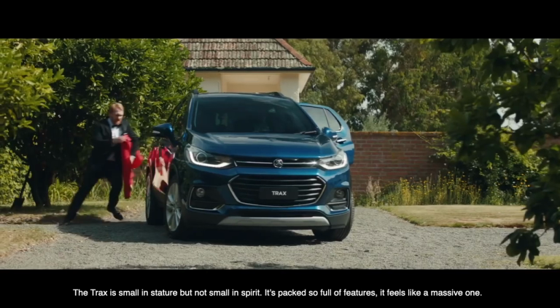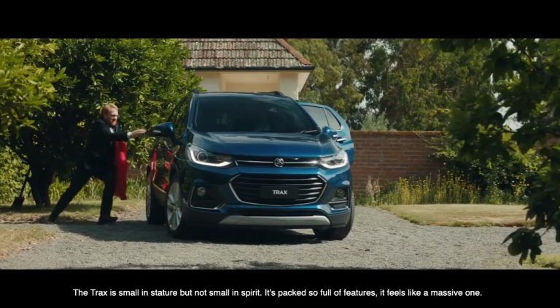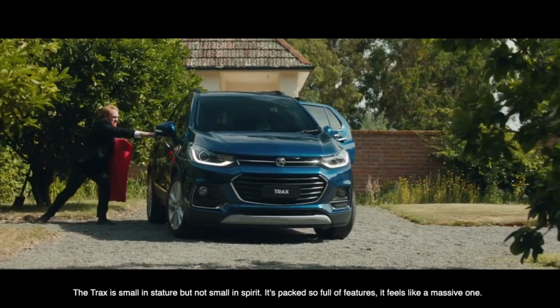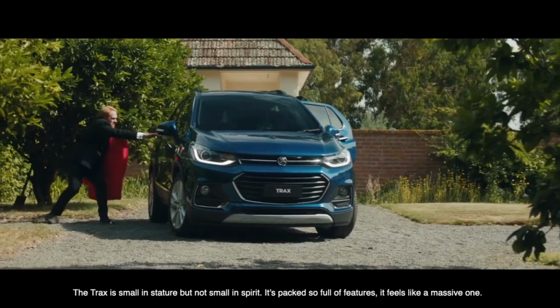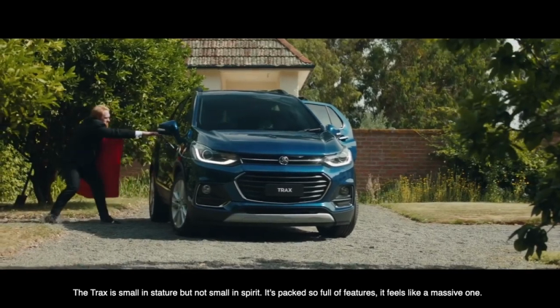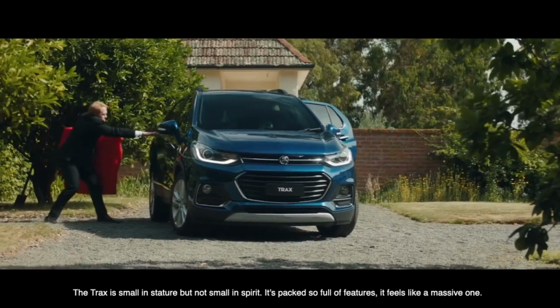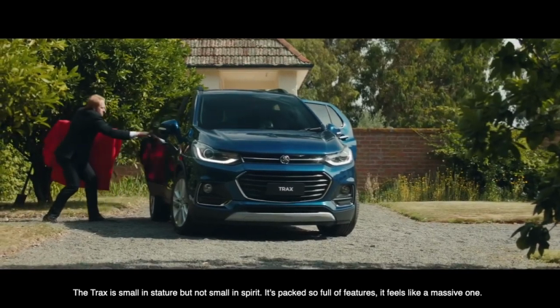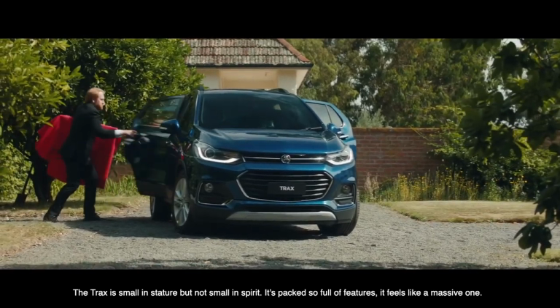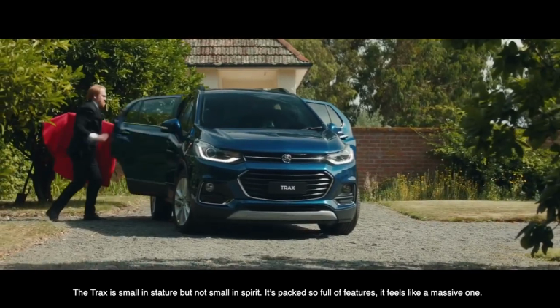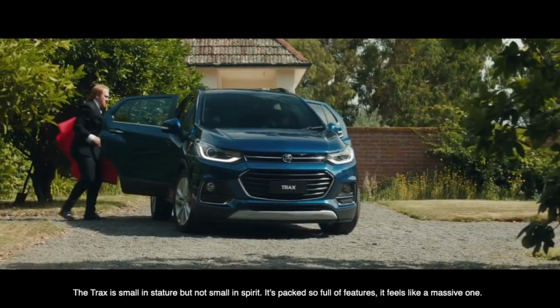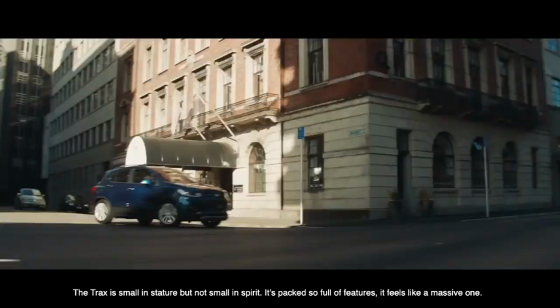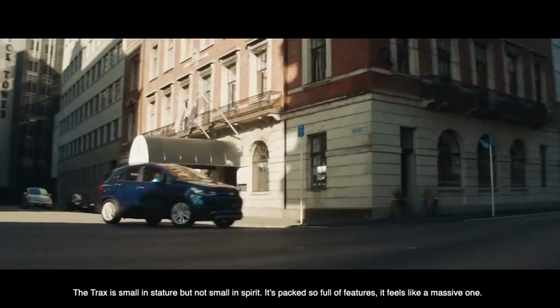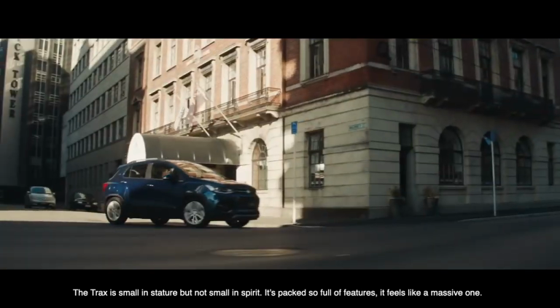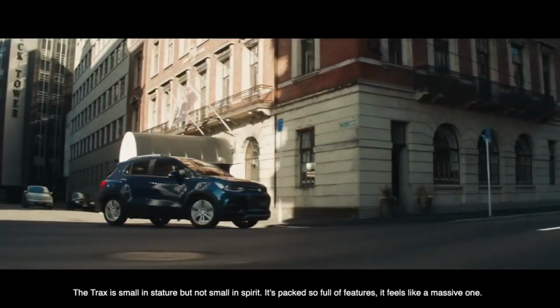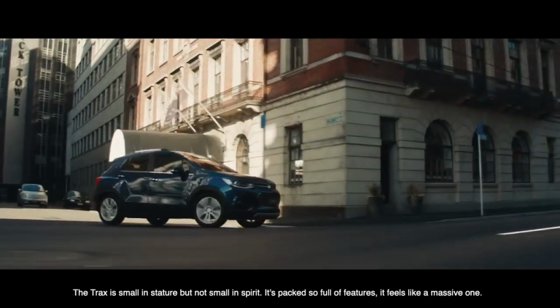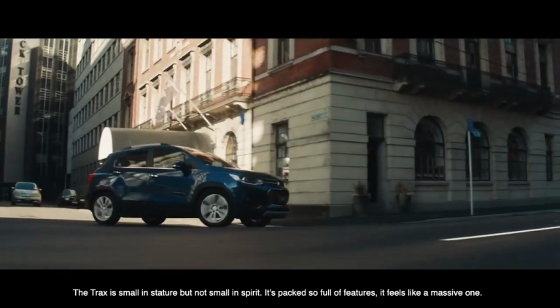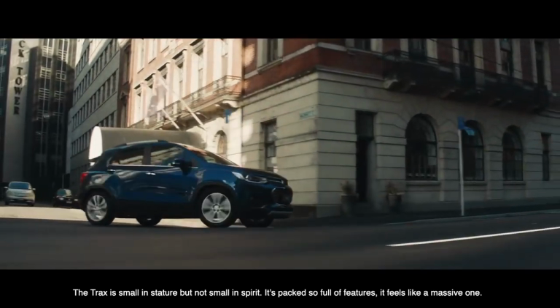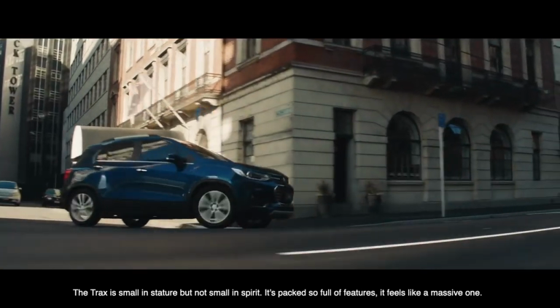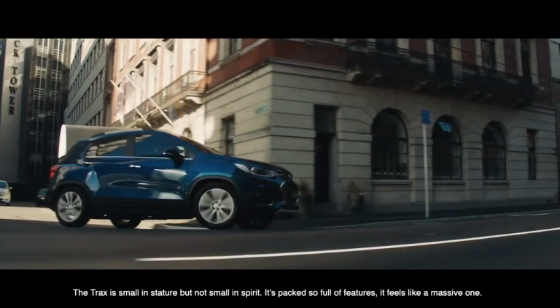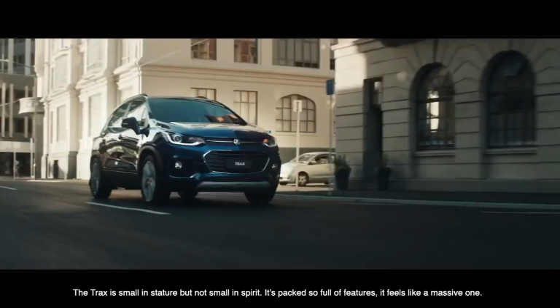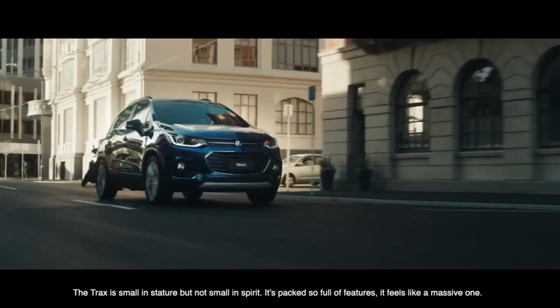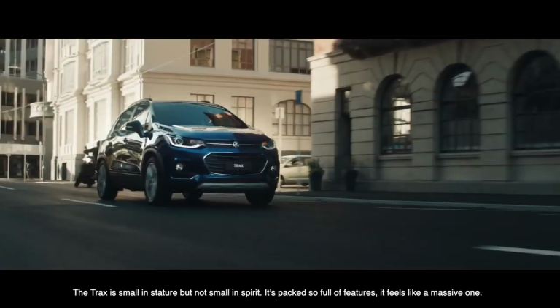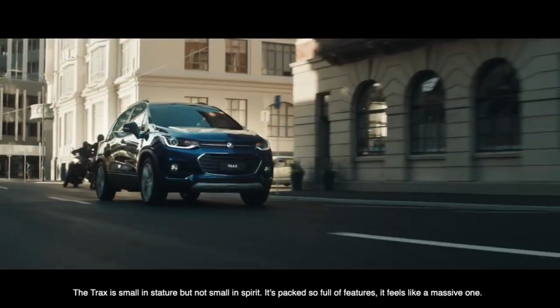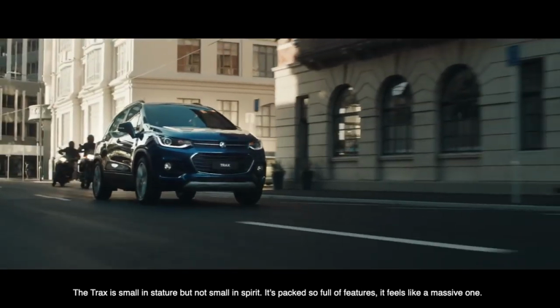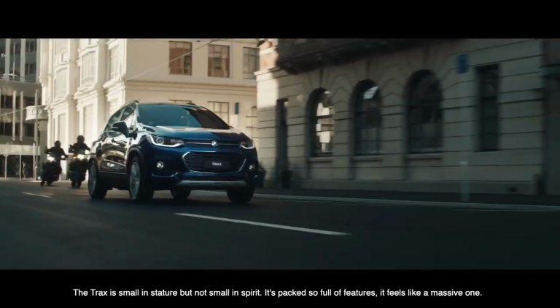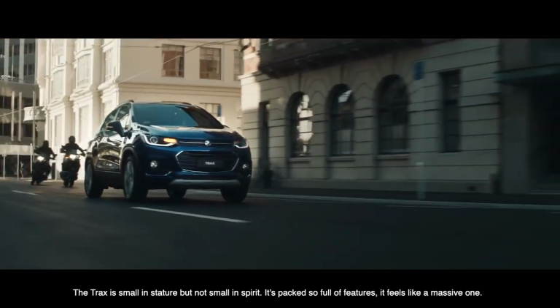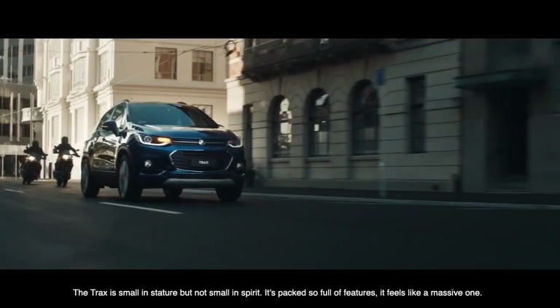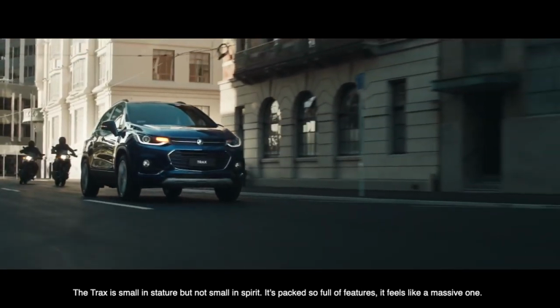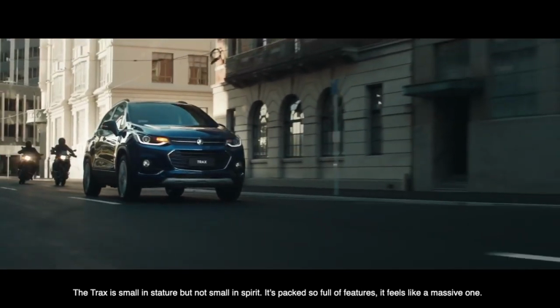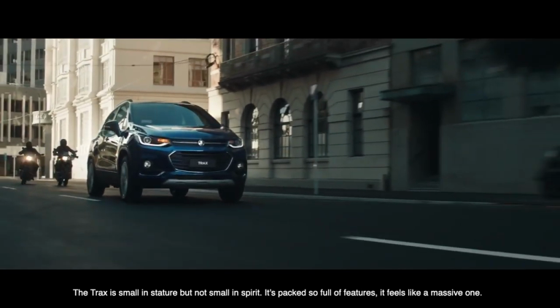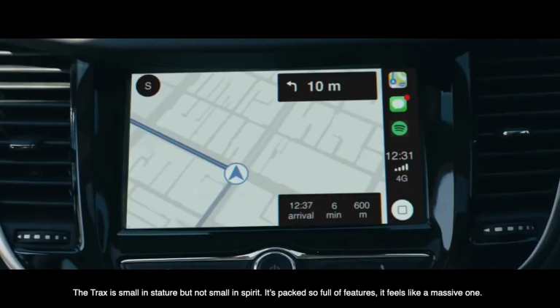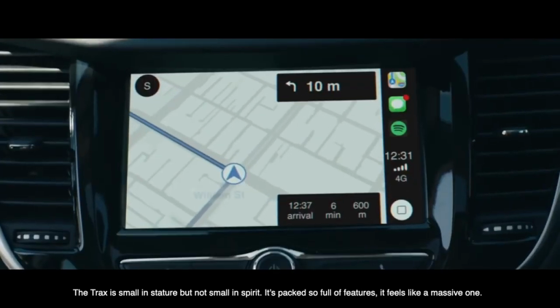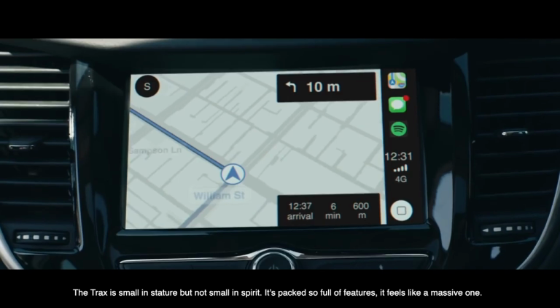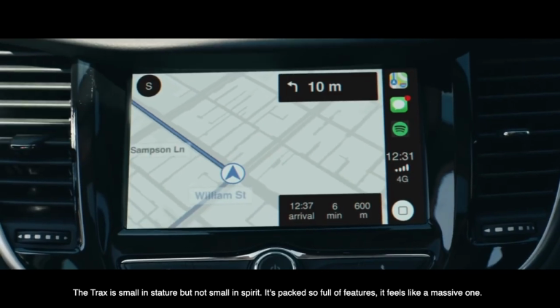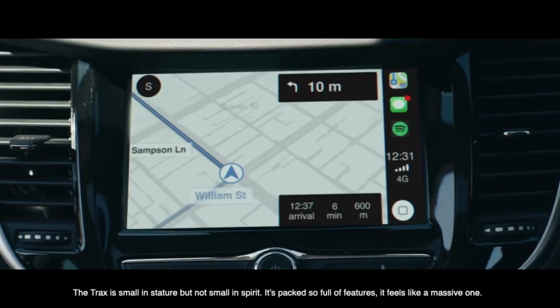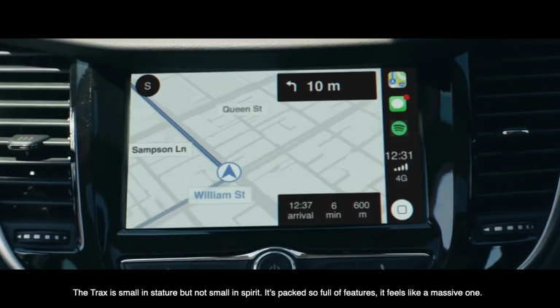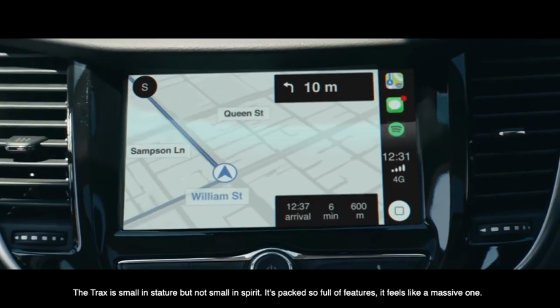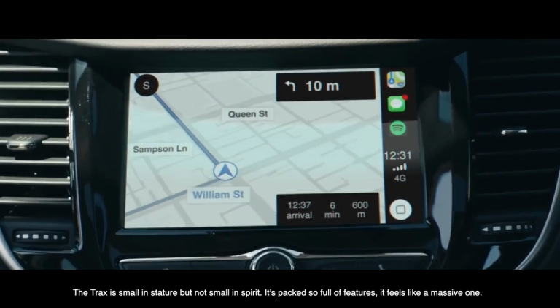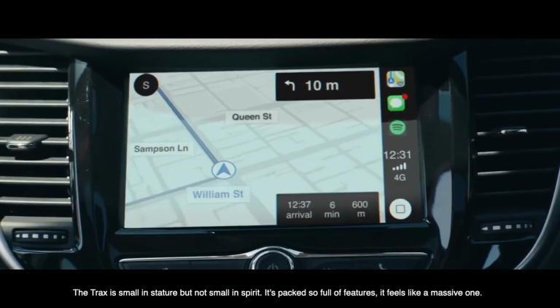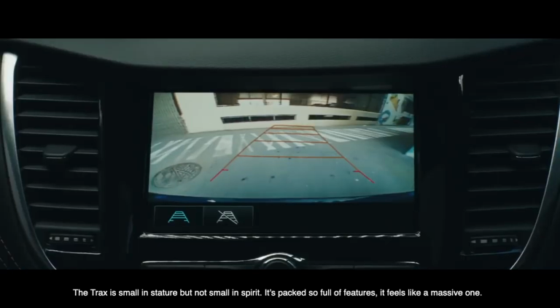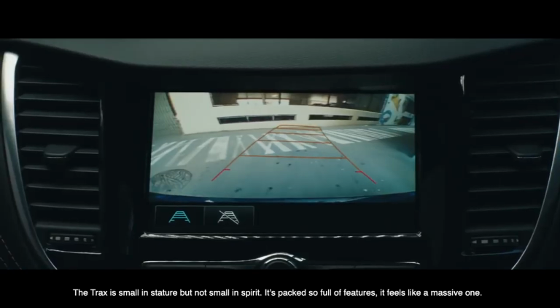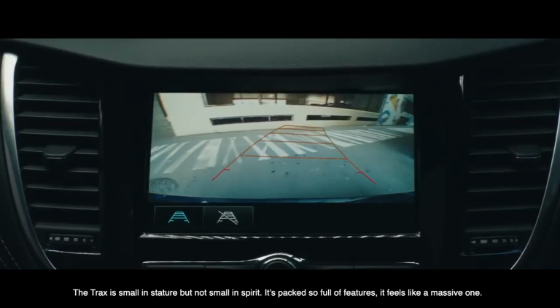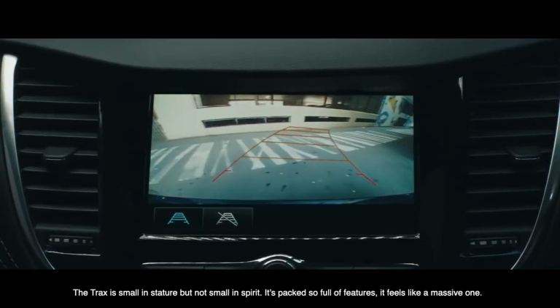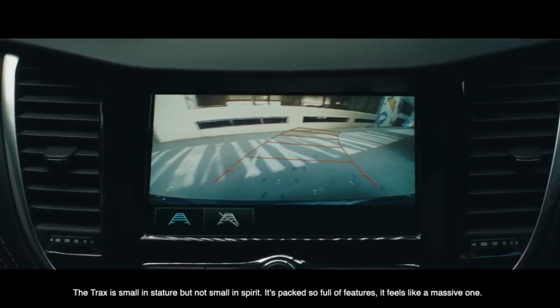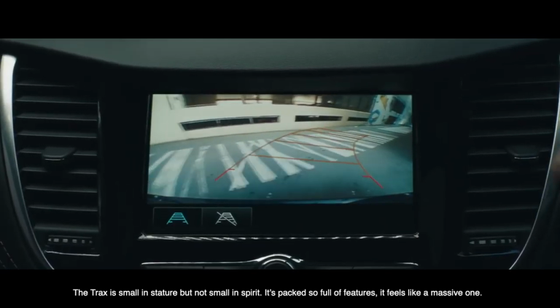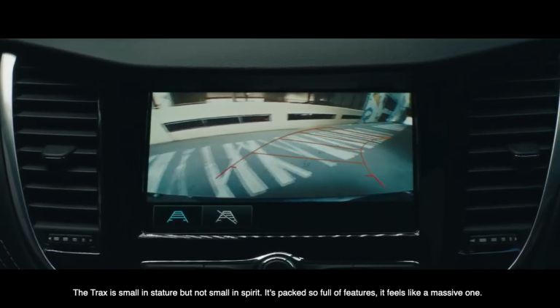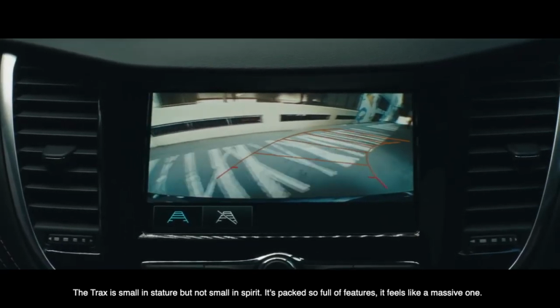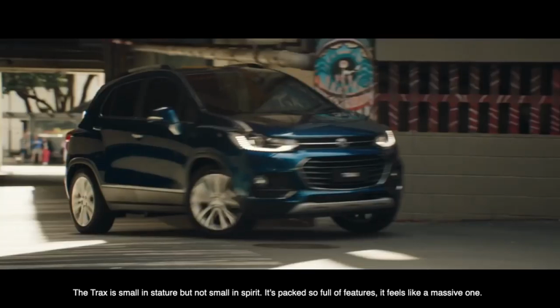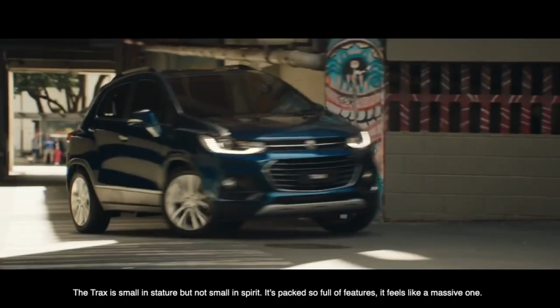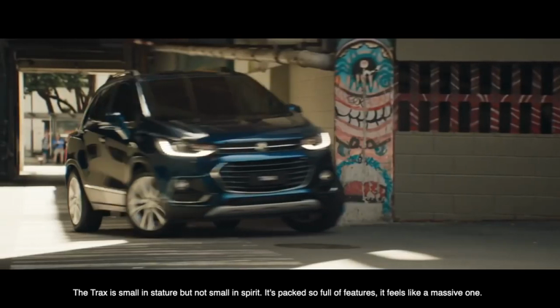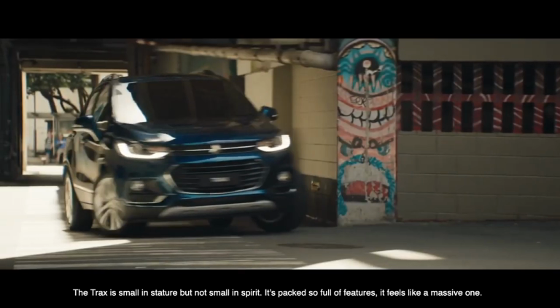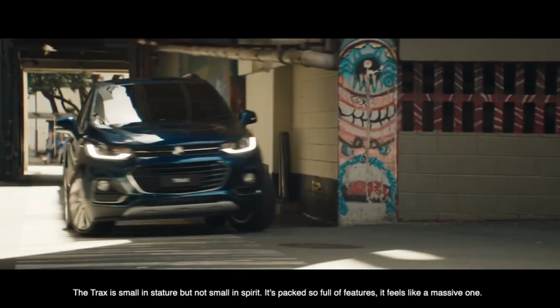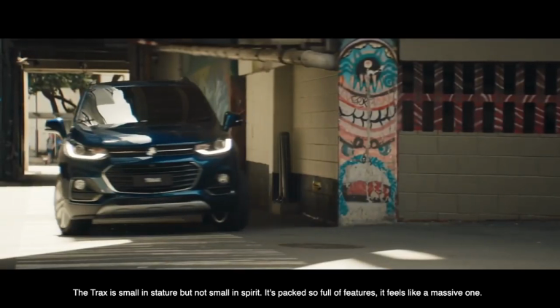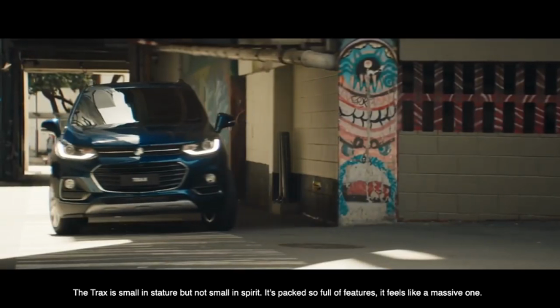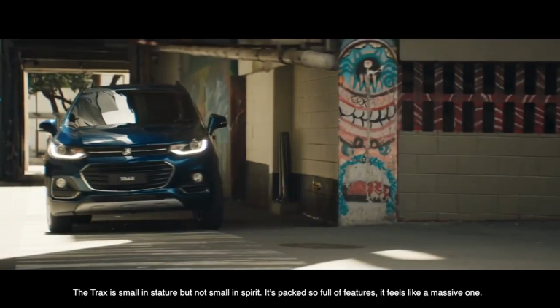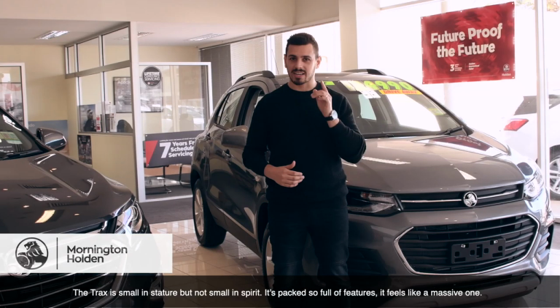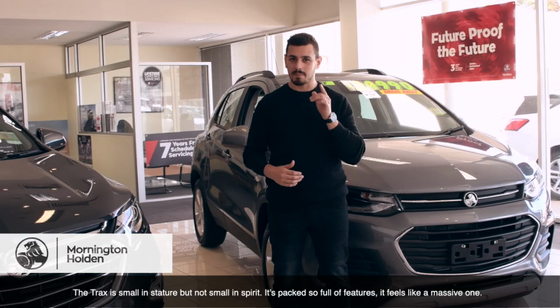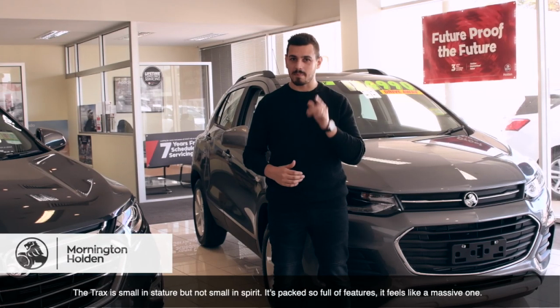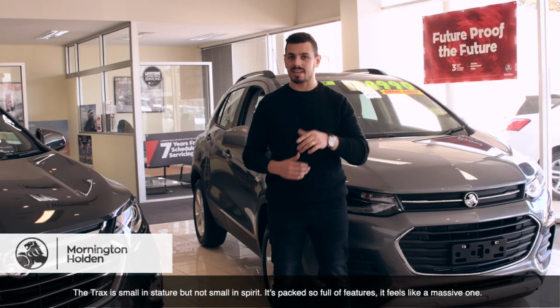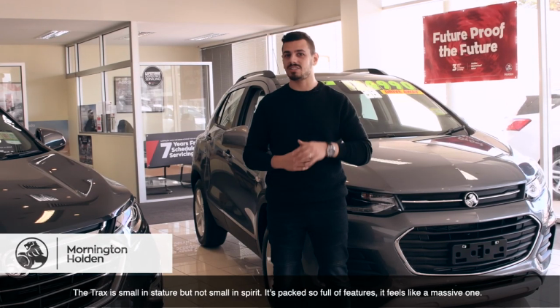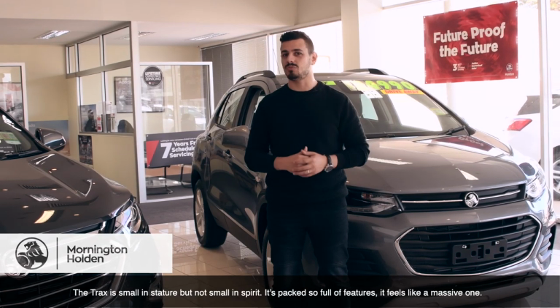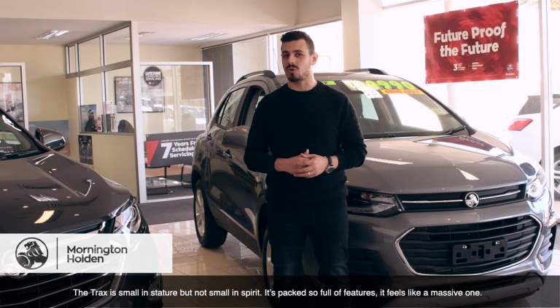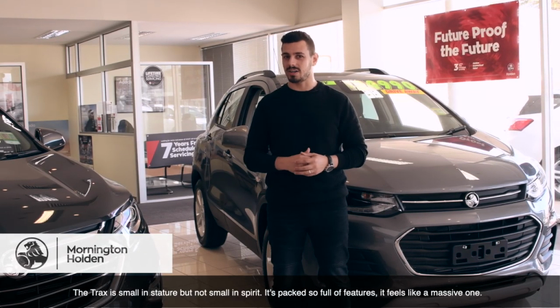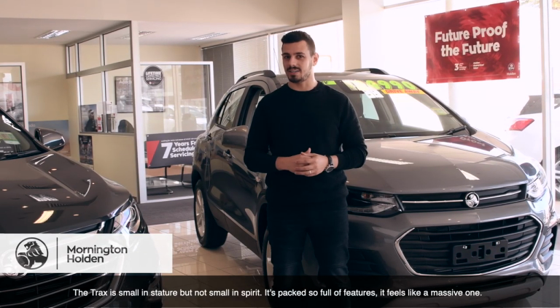The Trax is small in stature, but not small in spirit. It's packed so full of features, it feels like a massive one.